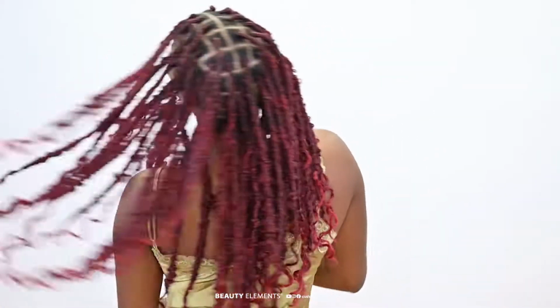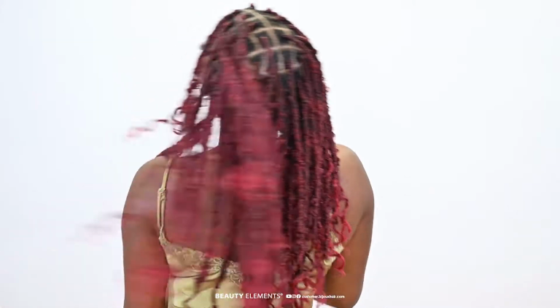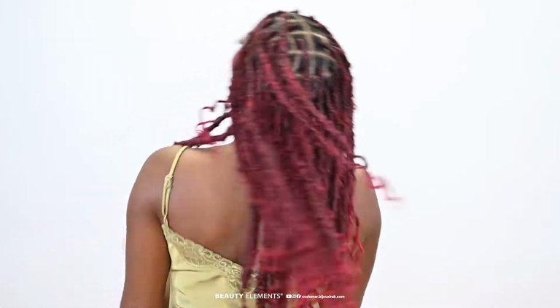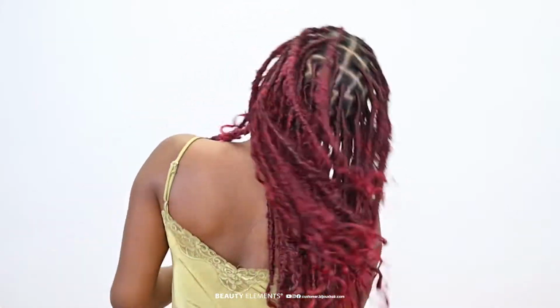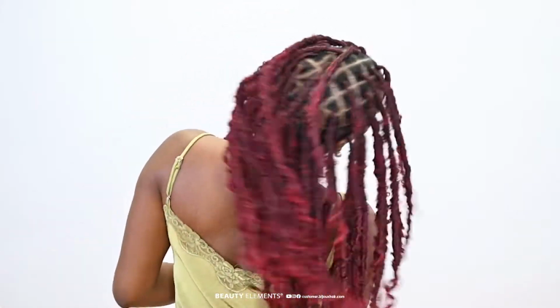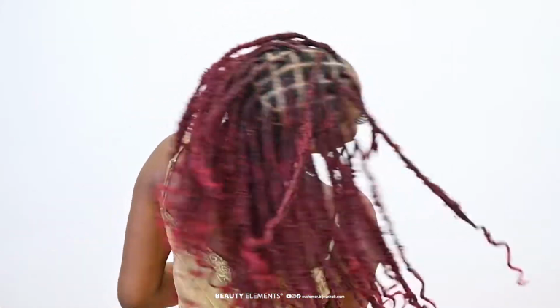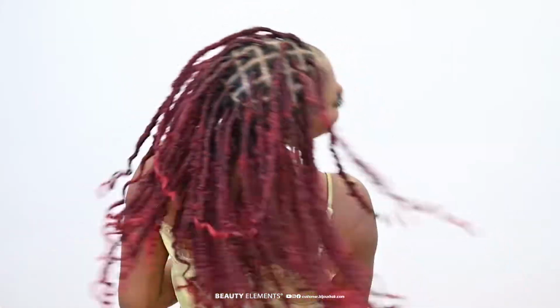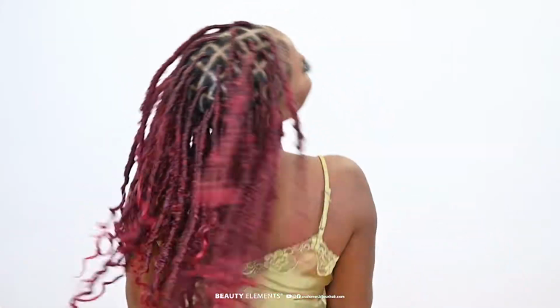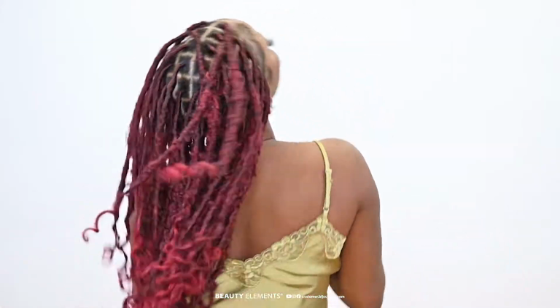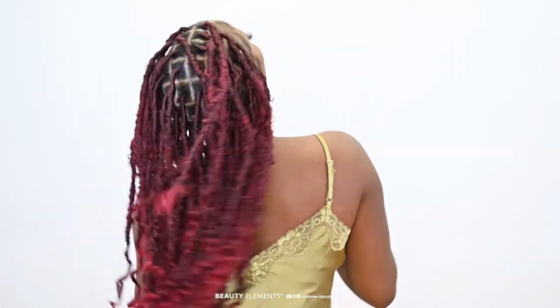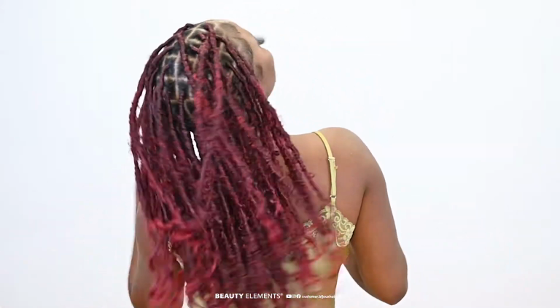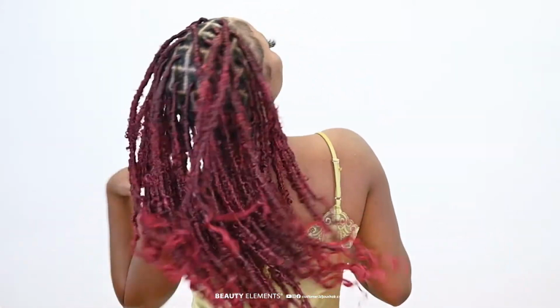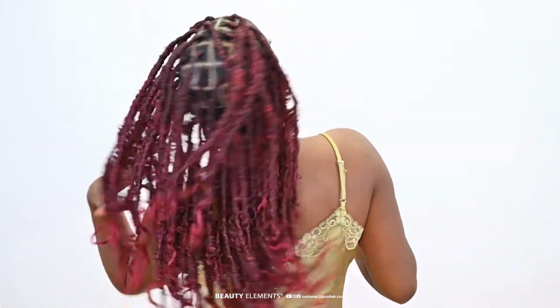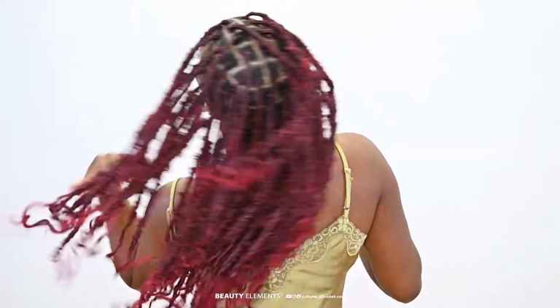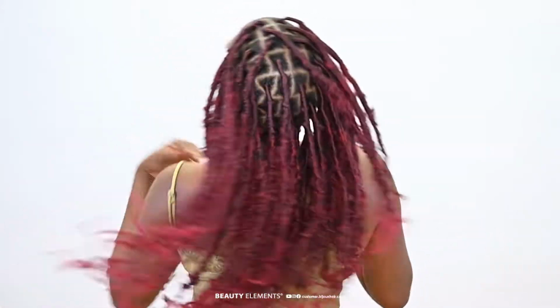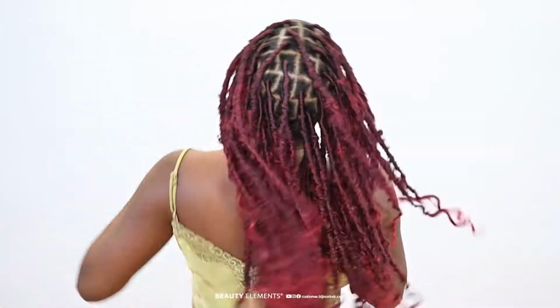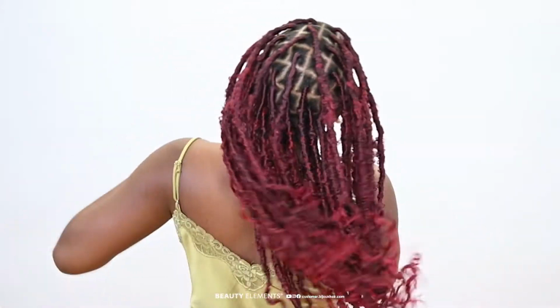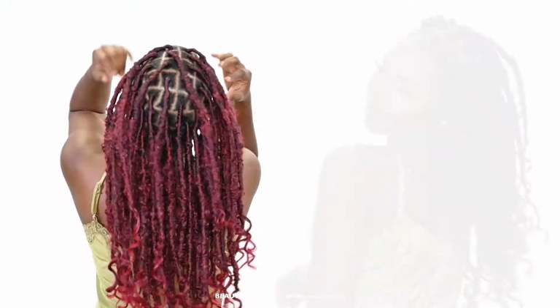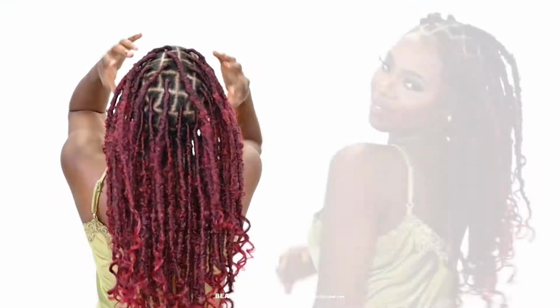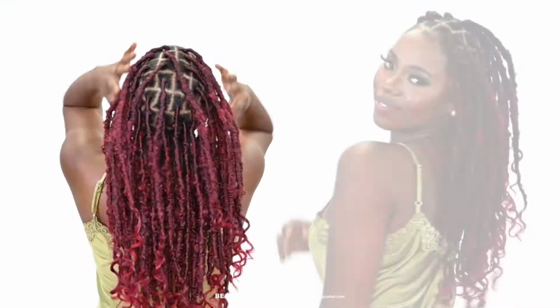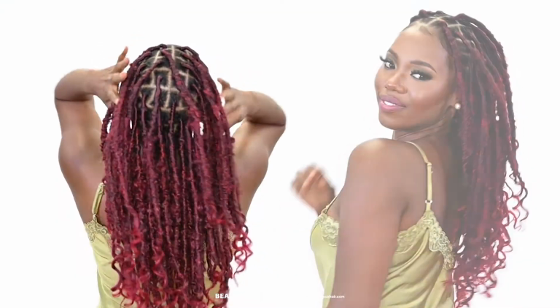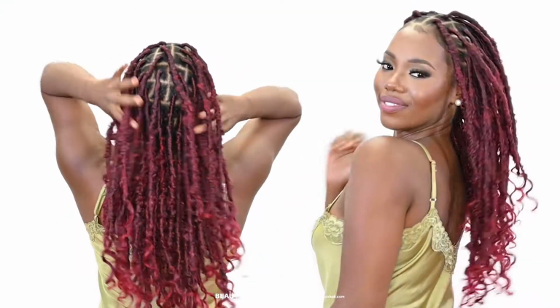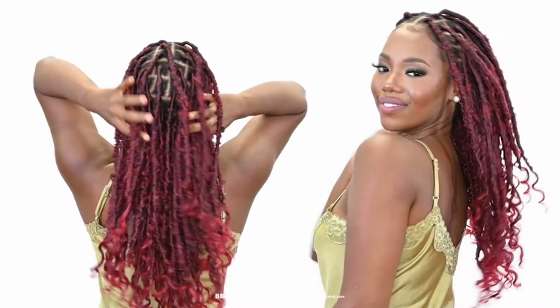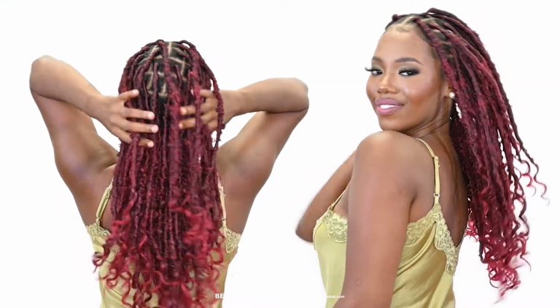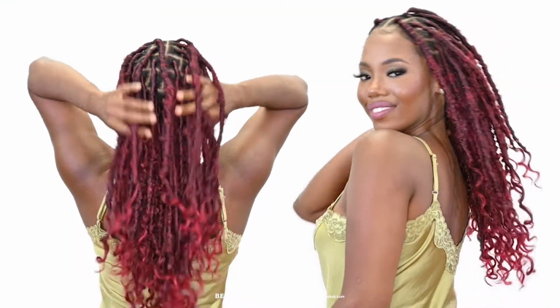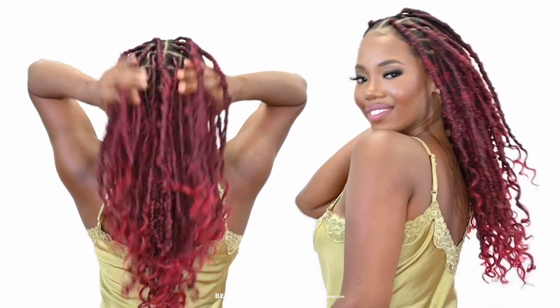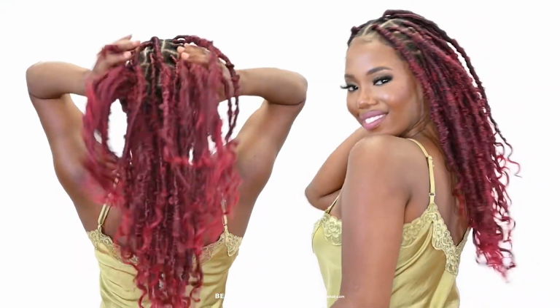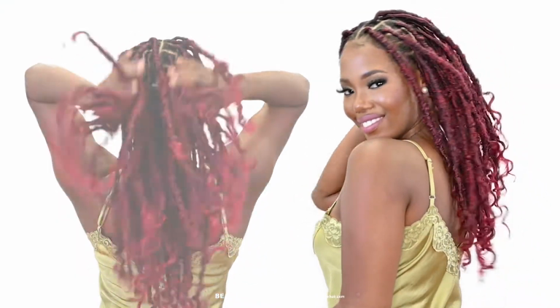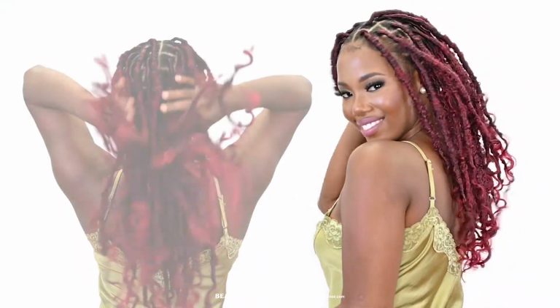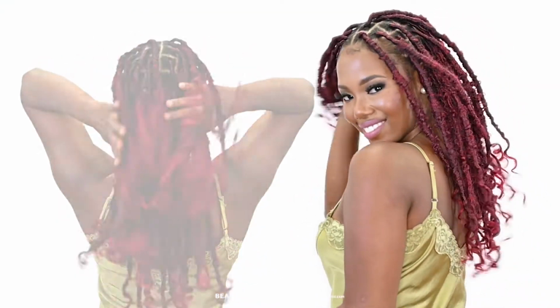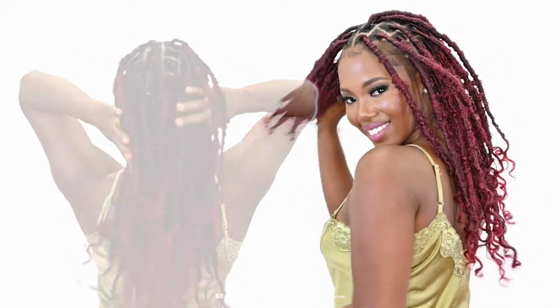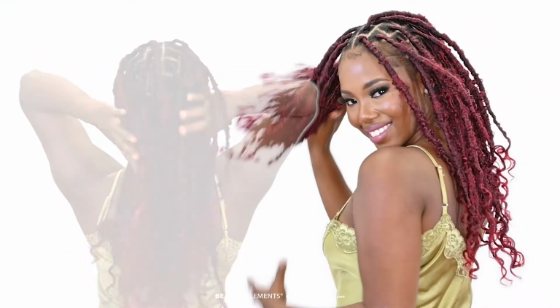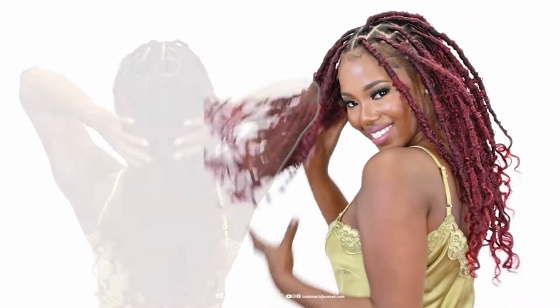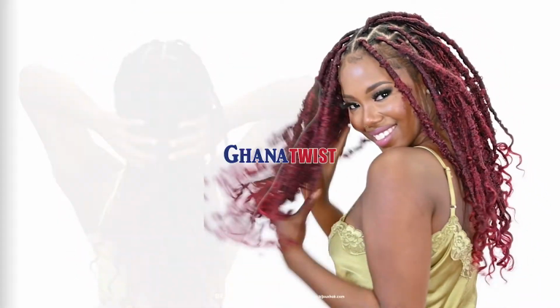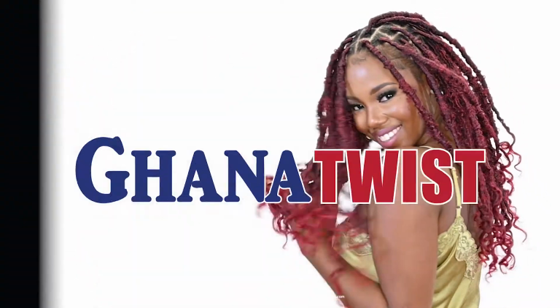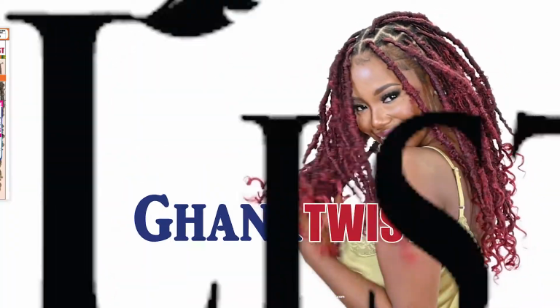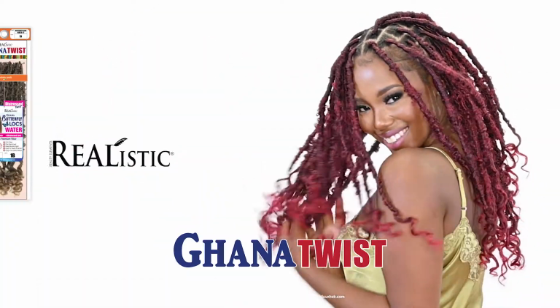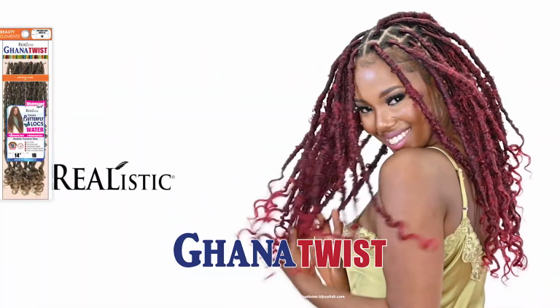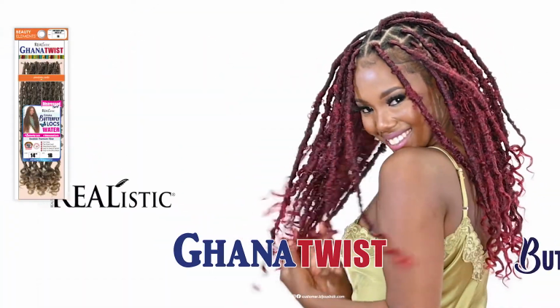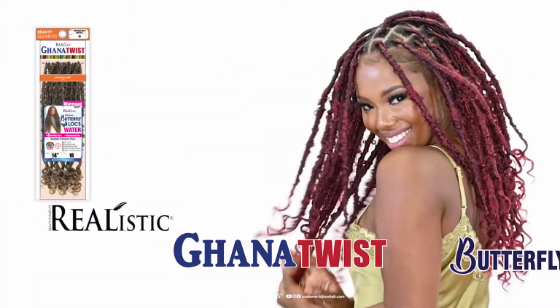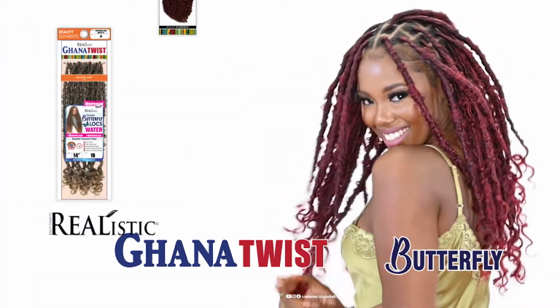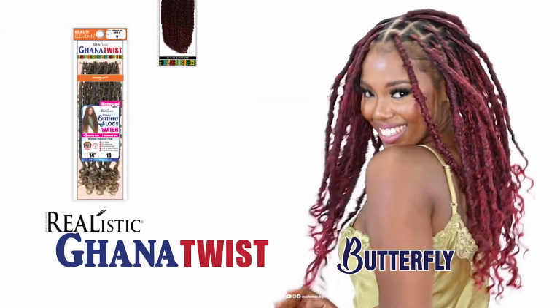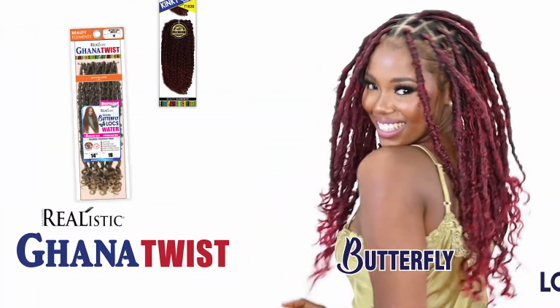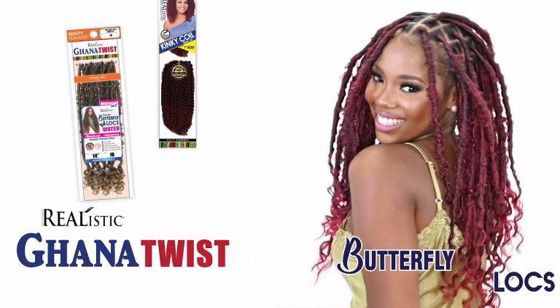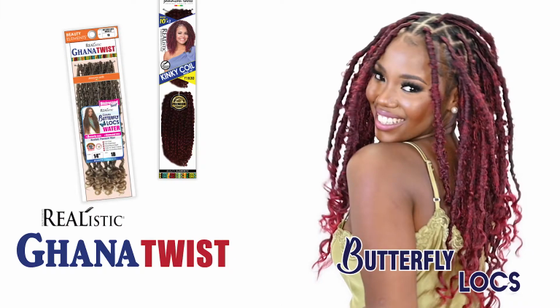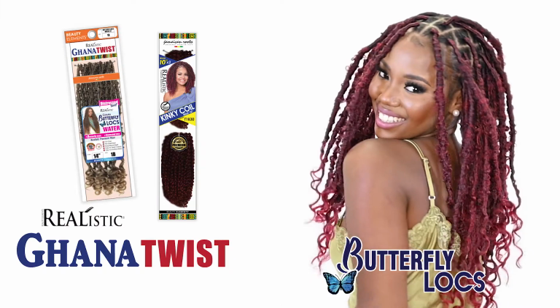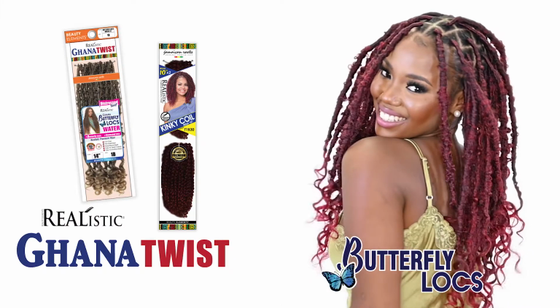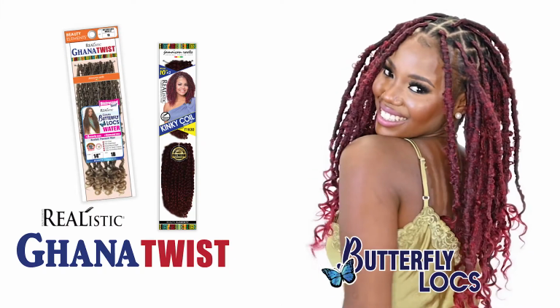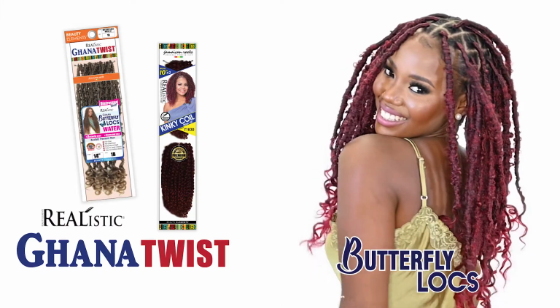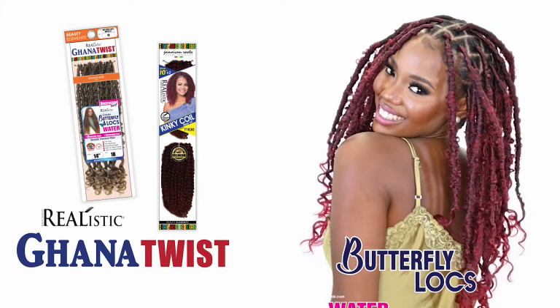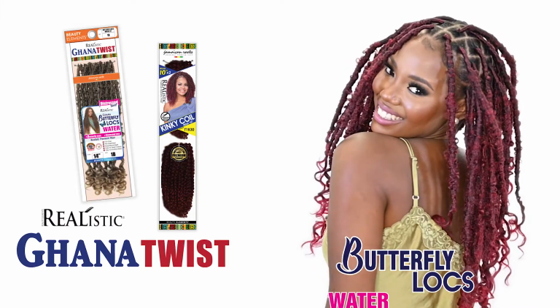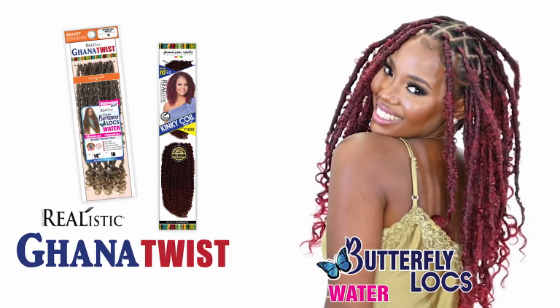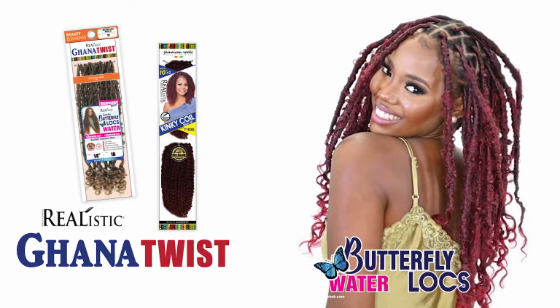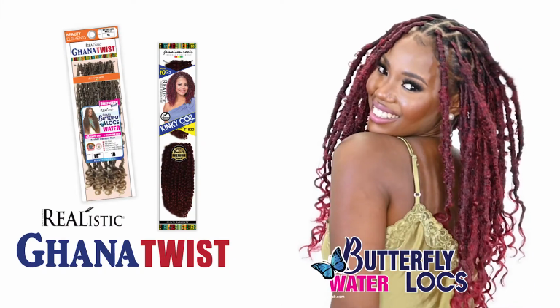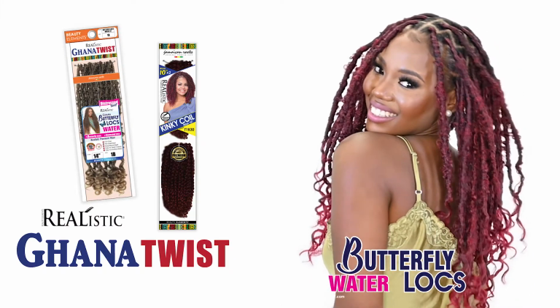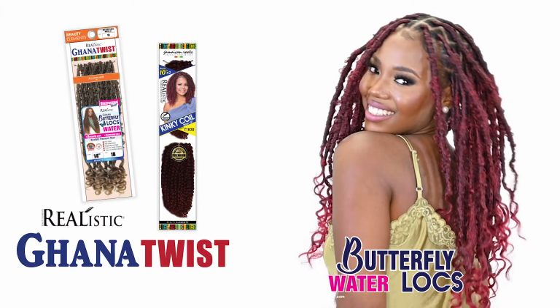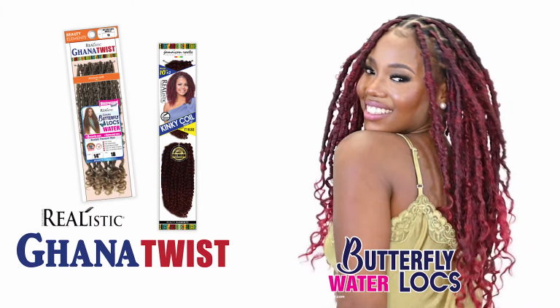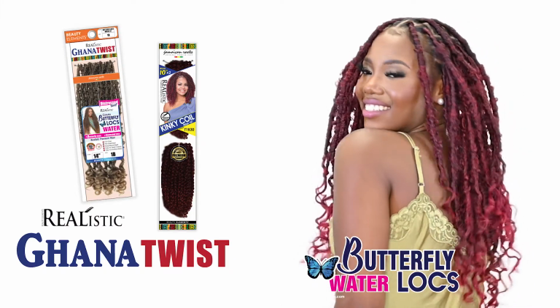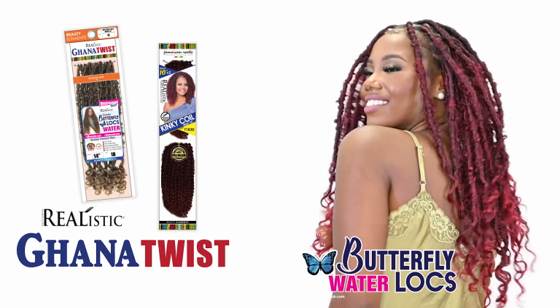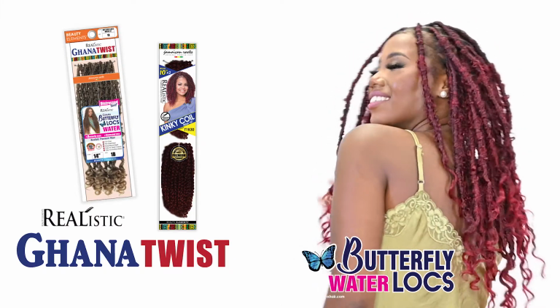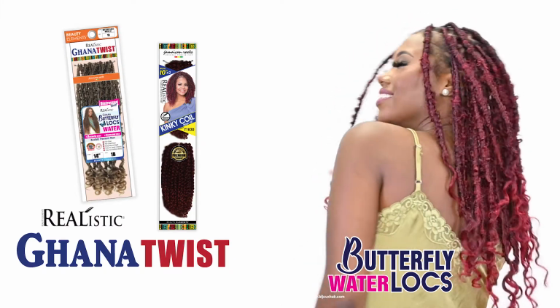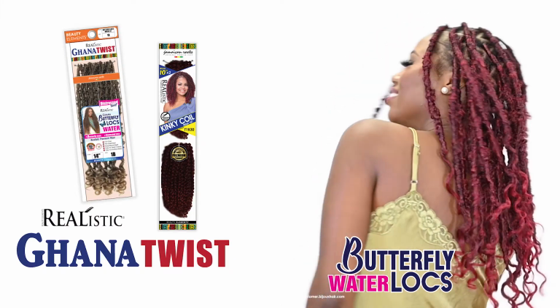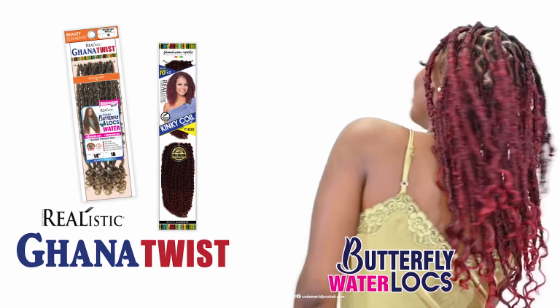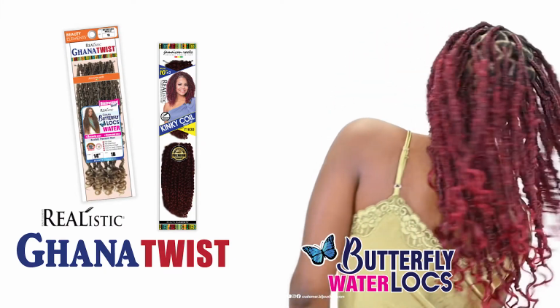All done. Realistic Ghana Butterfly Locks Water 14 inch.